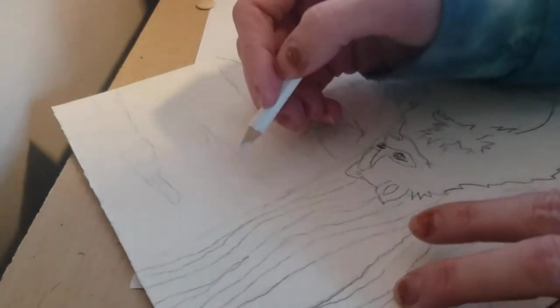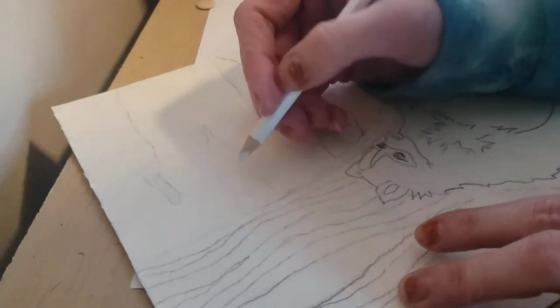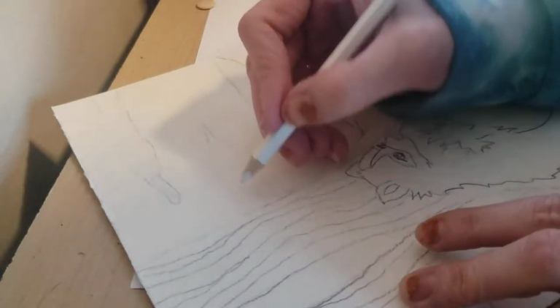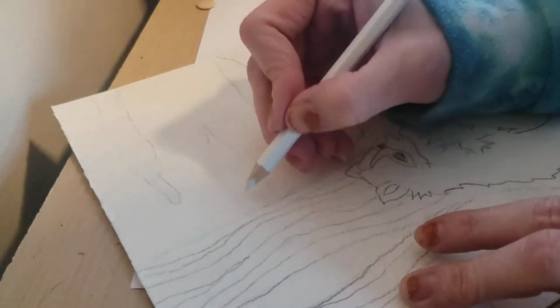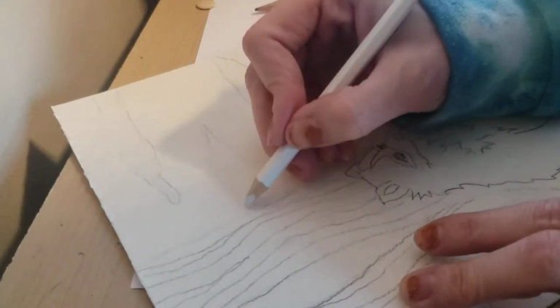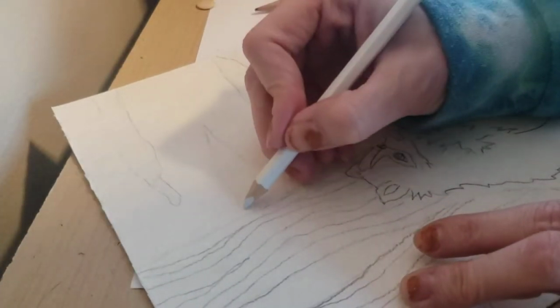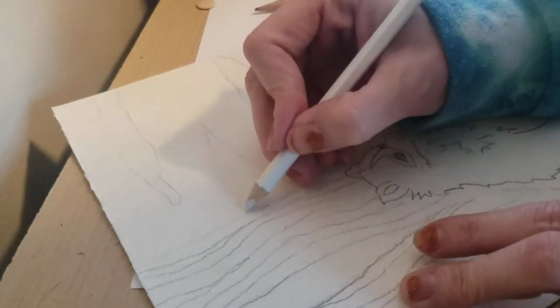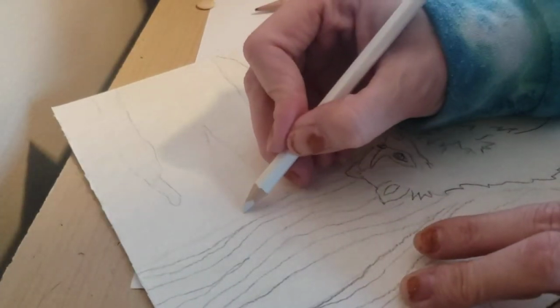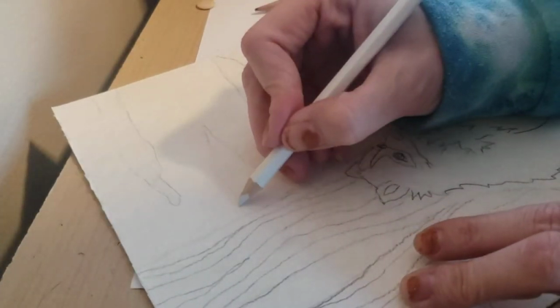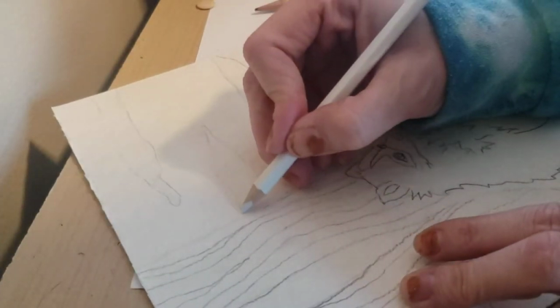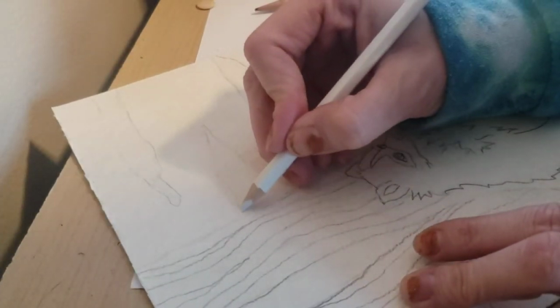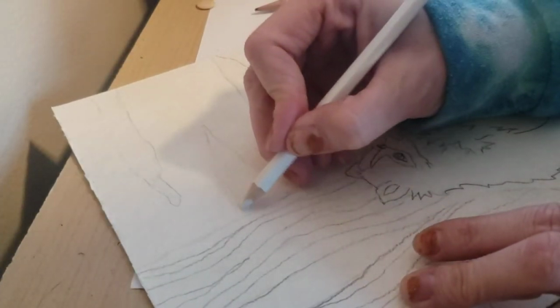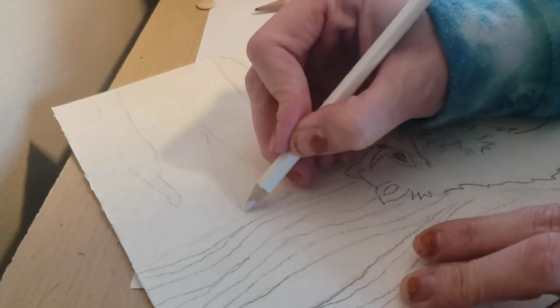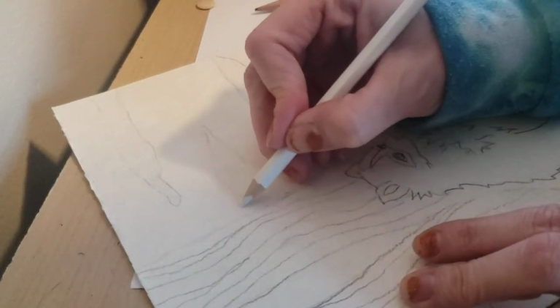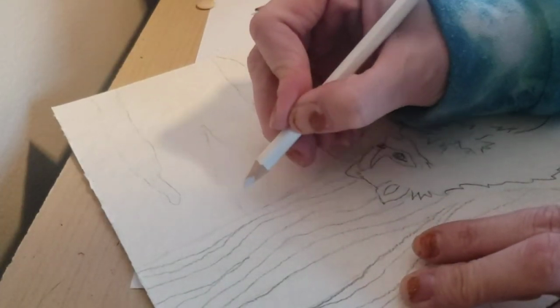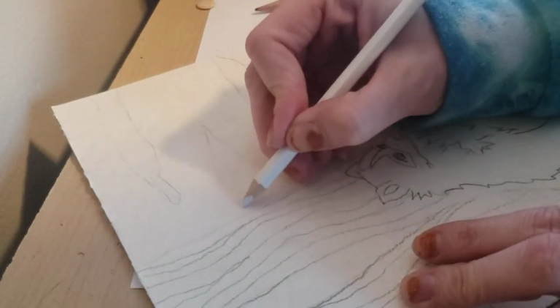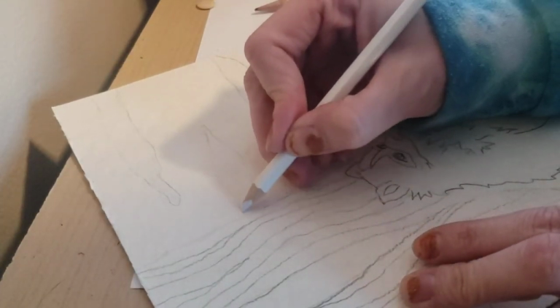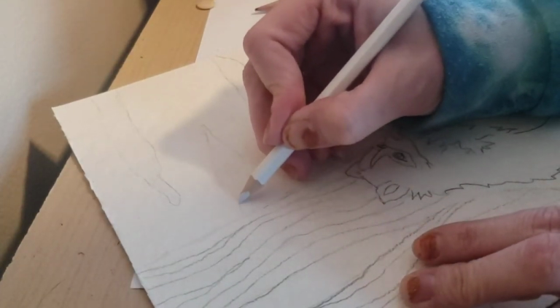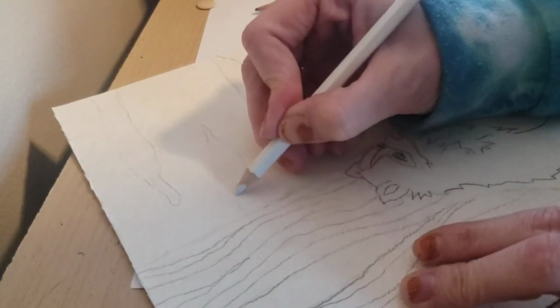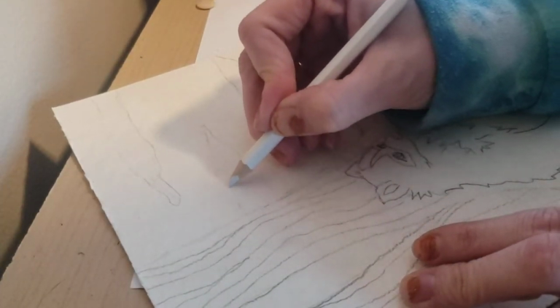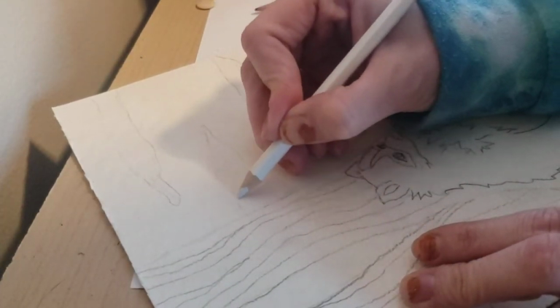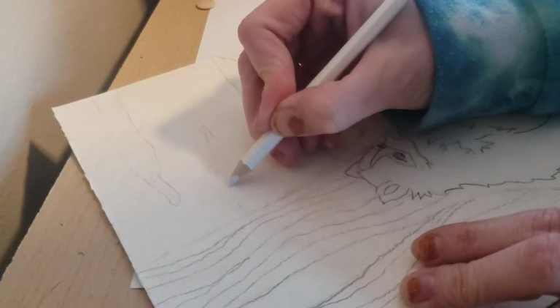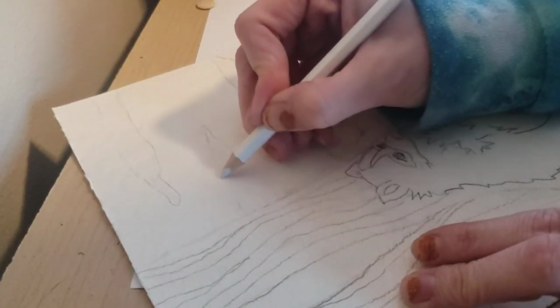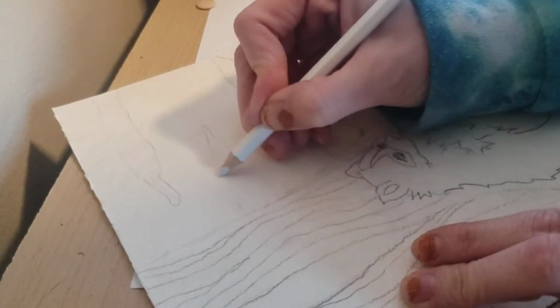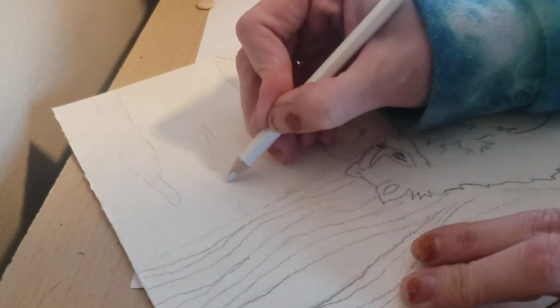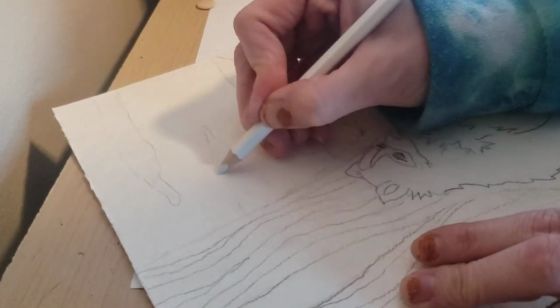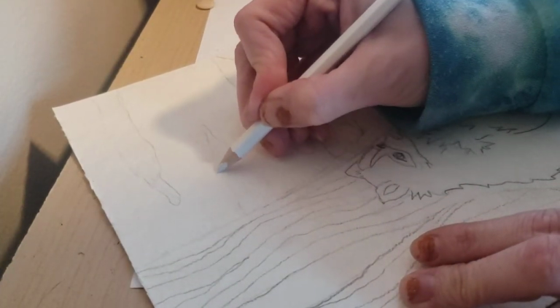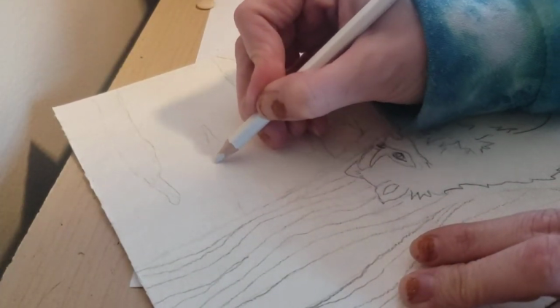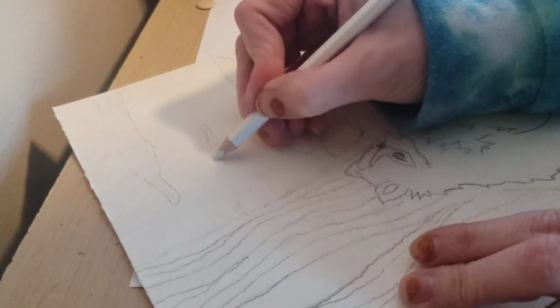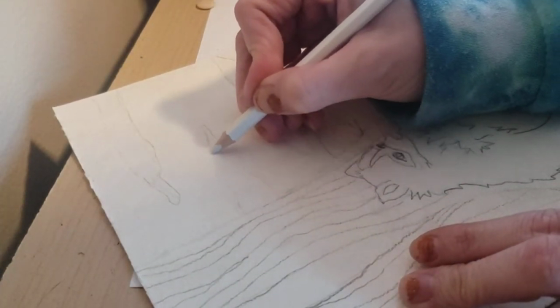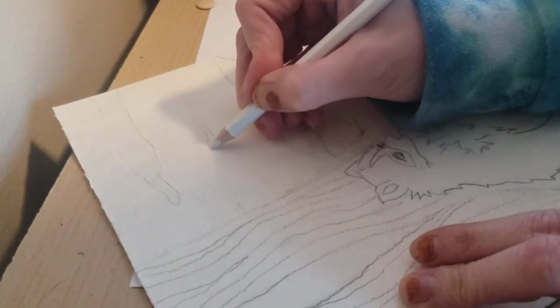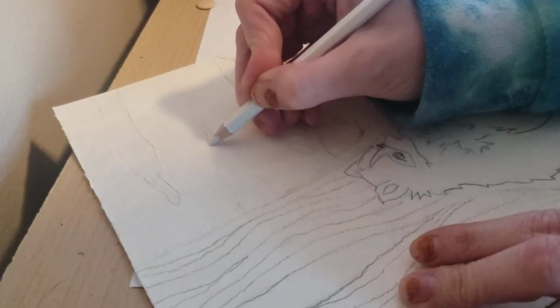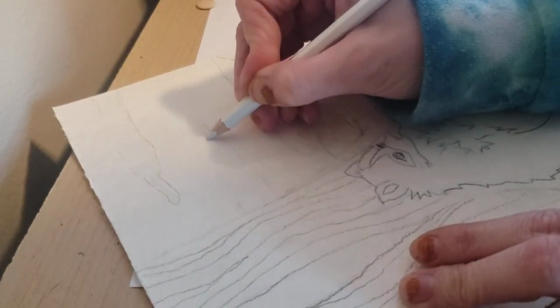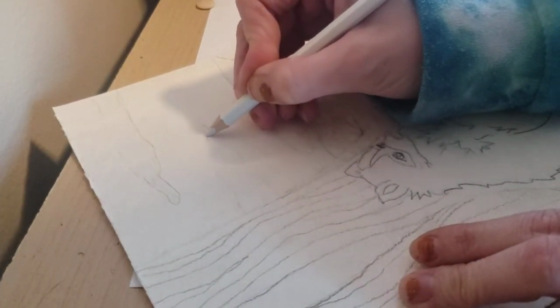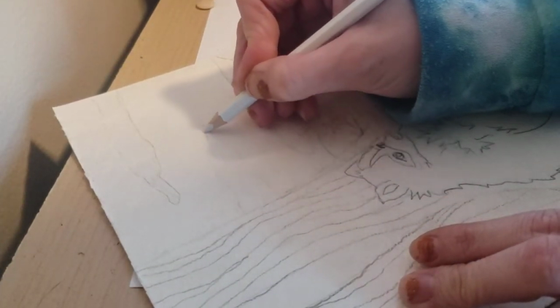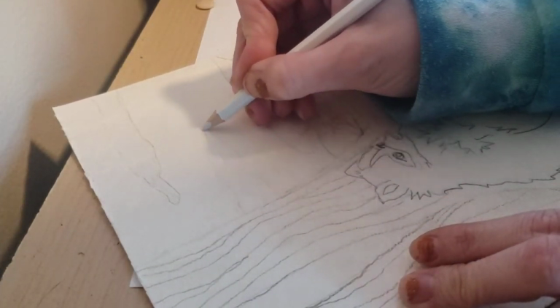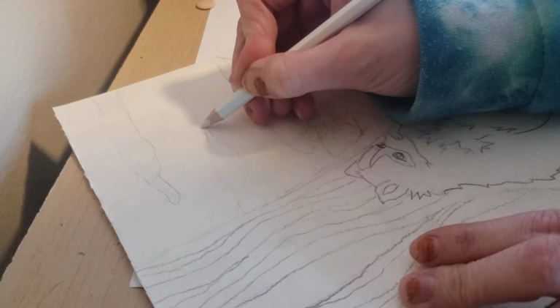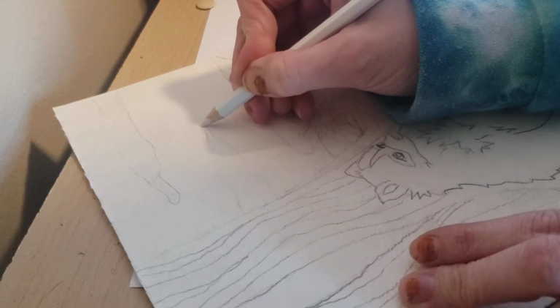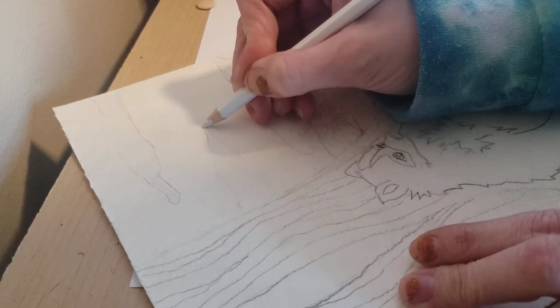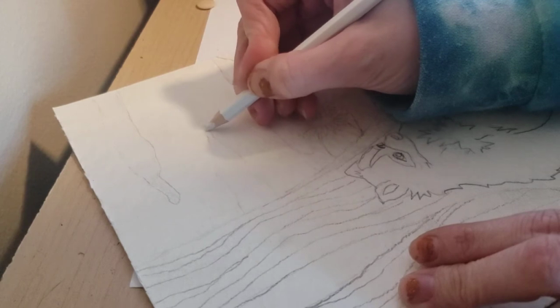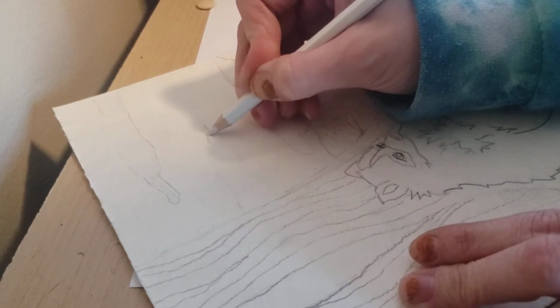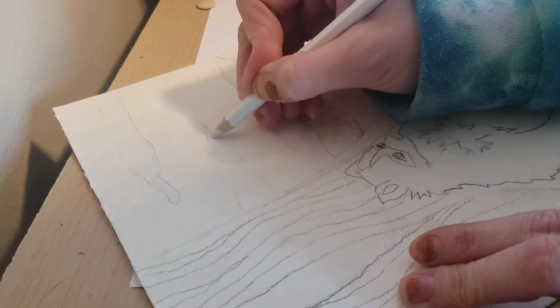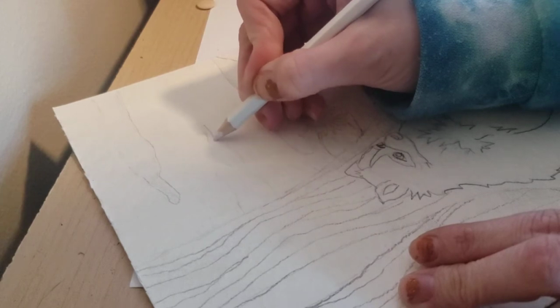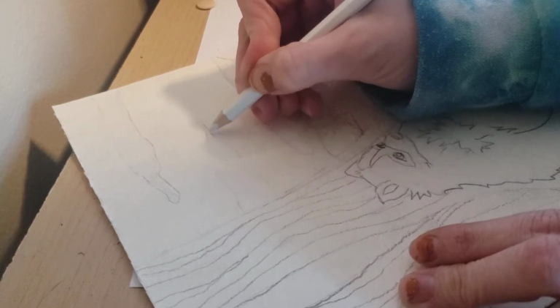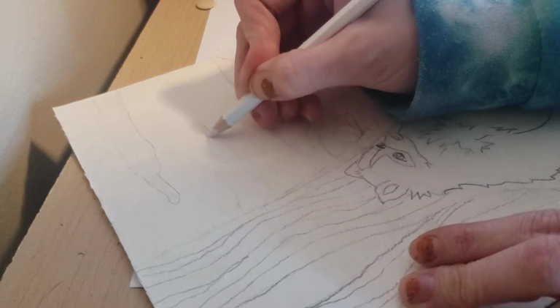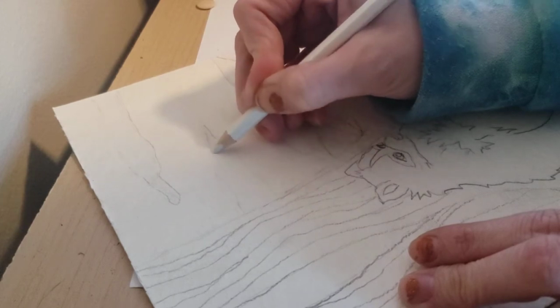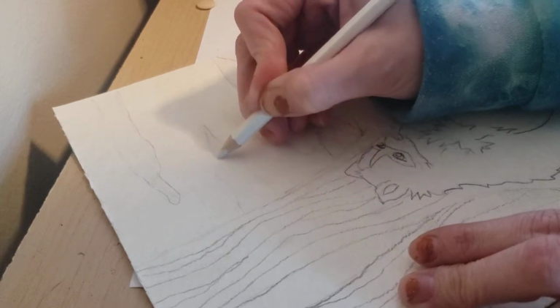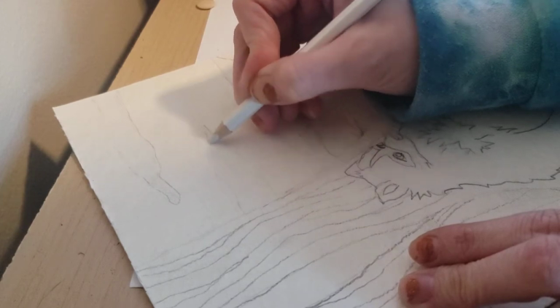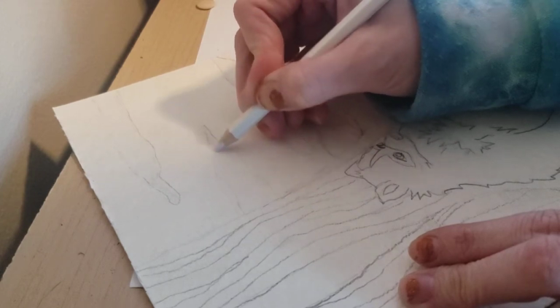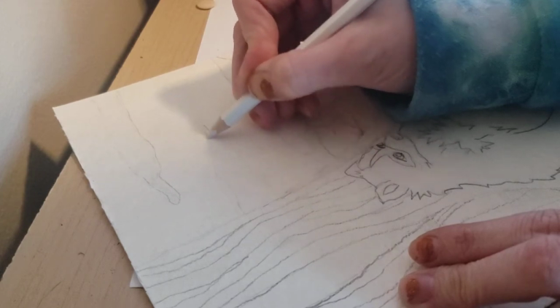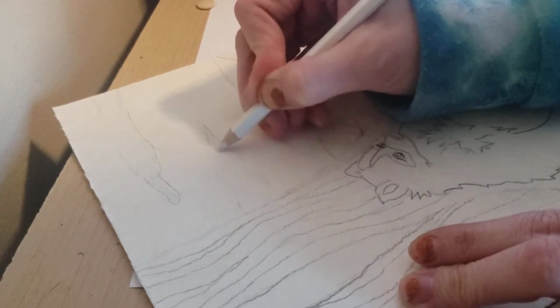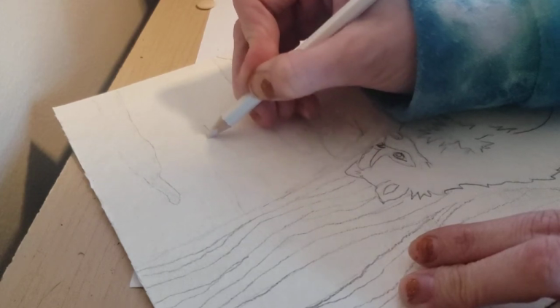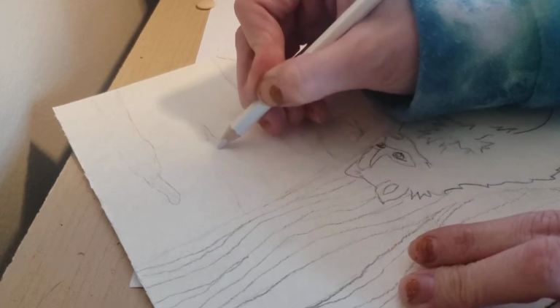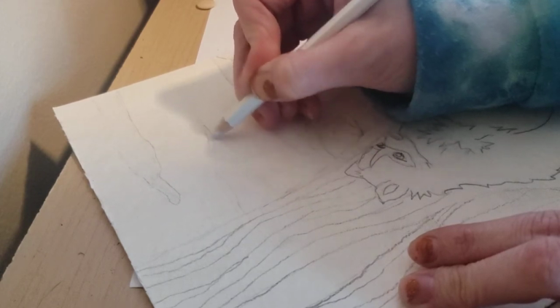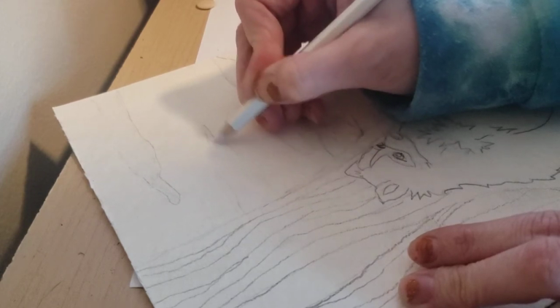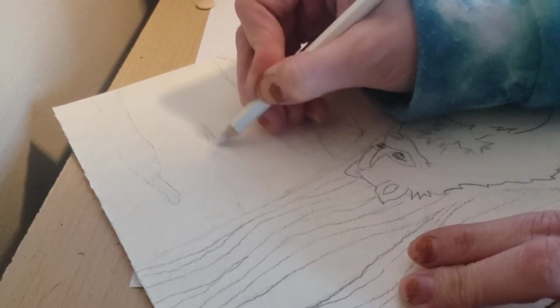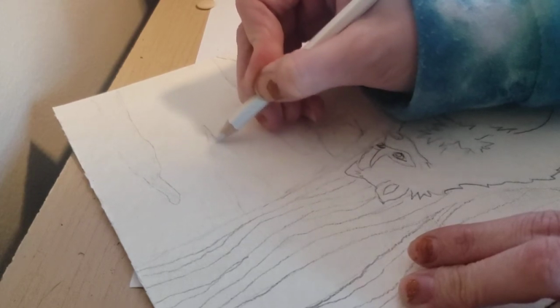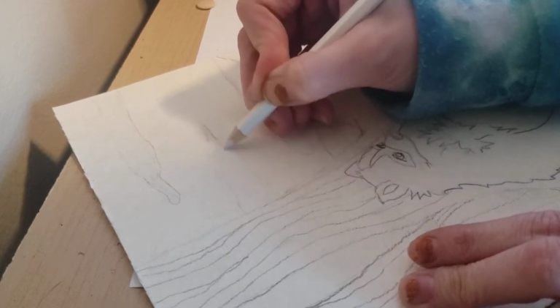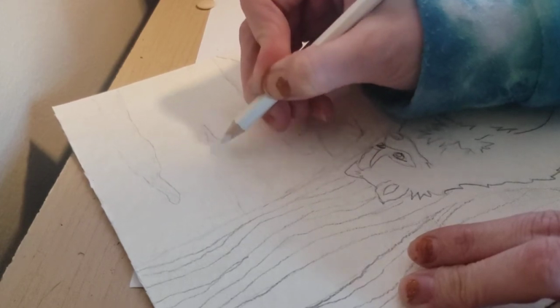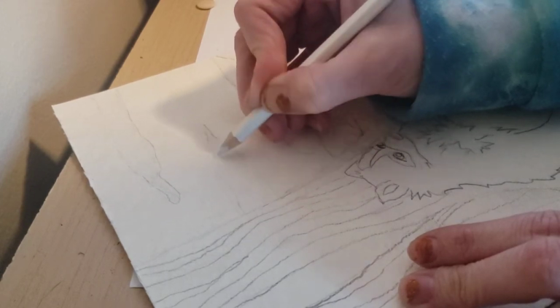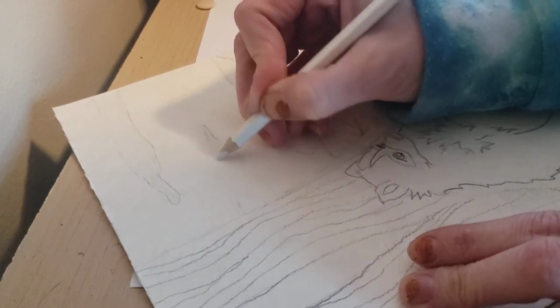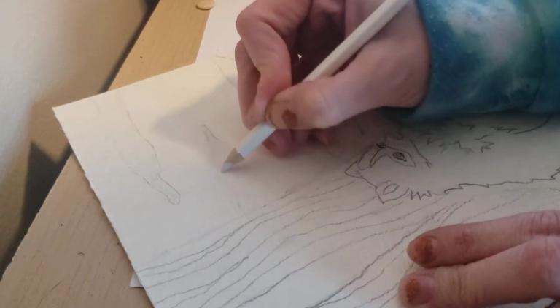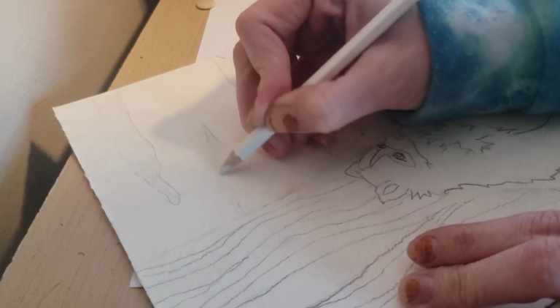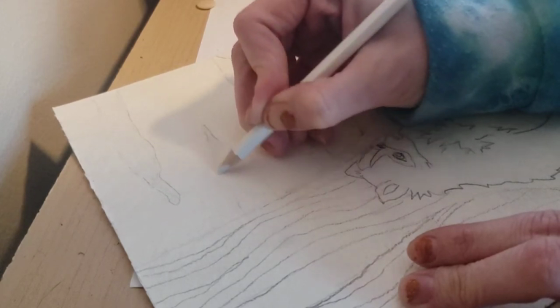All right, today we are going to be adding watercolor to our animal drawings.